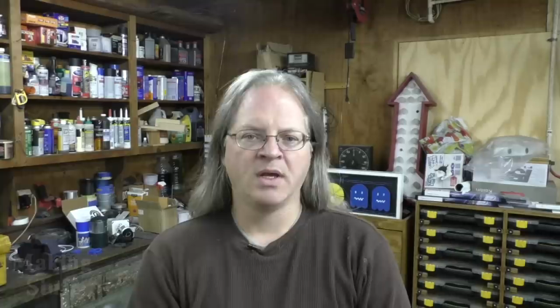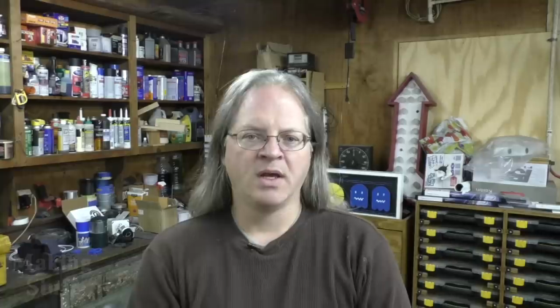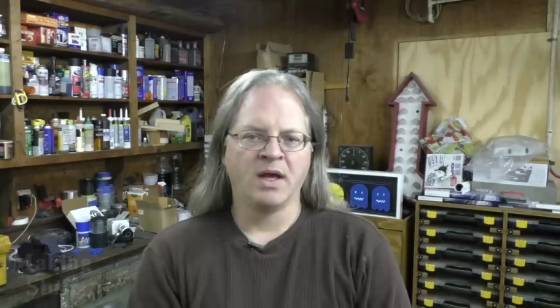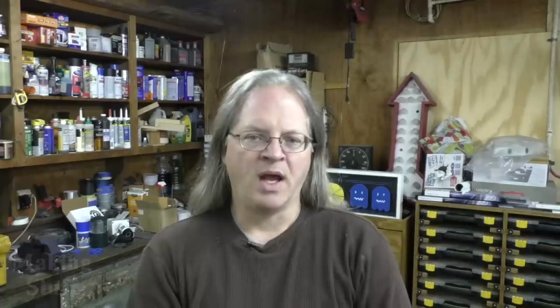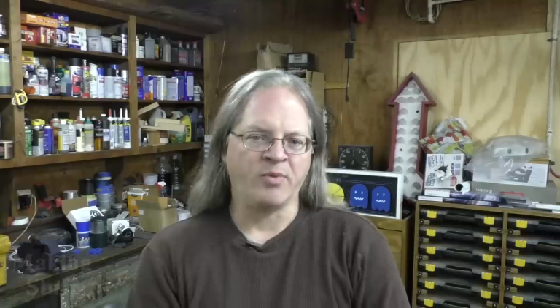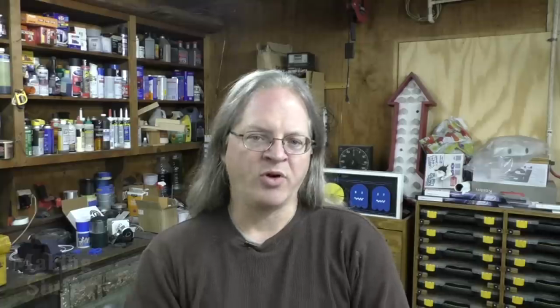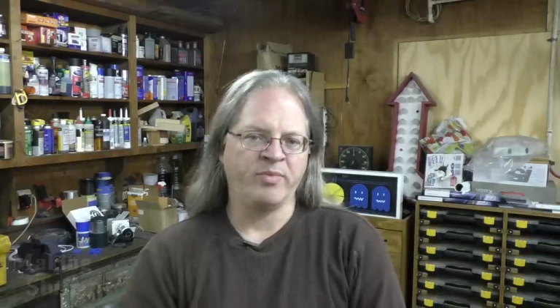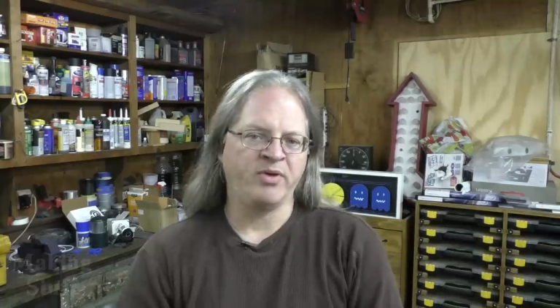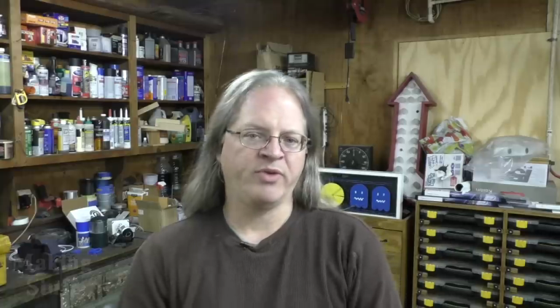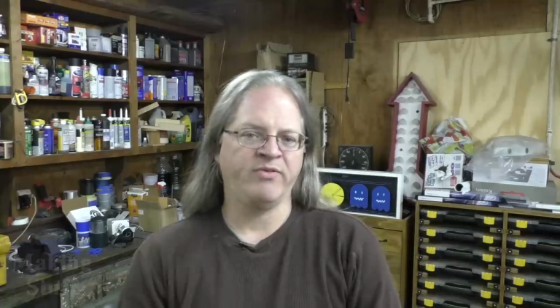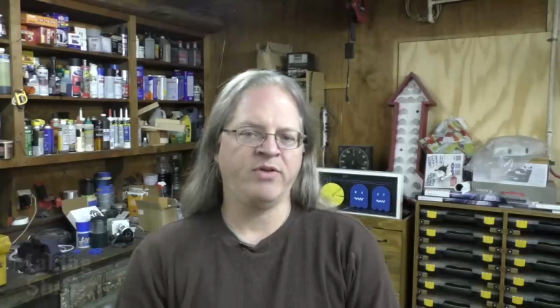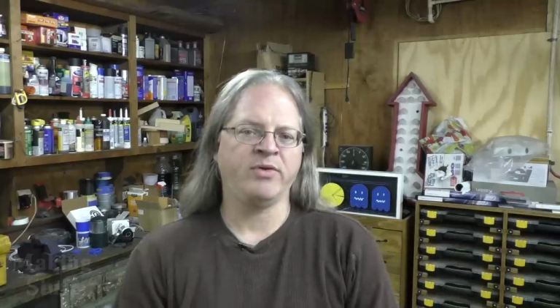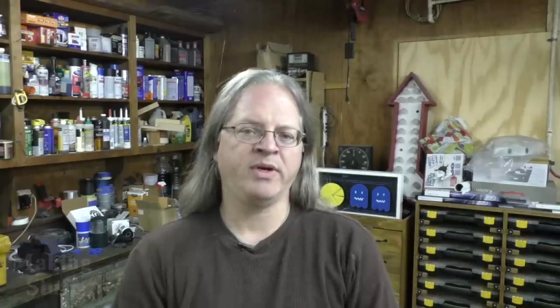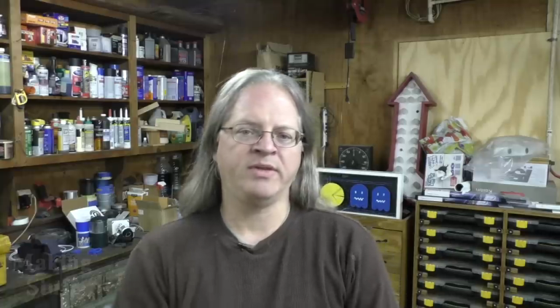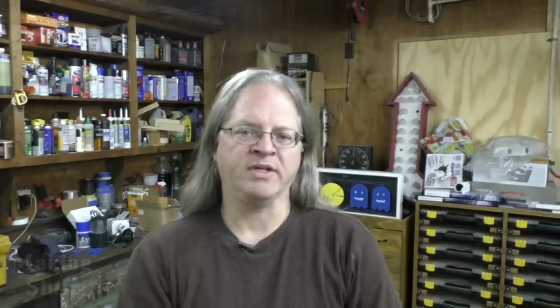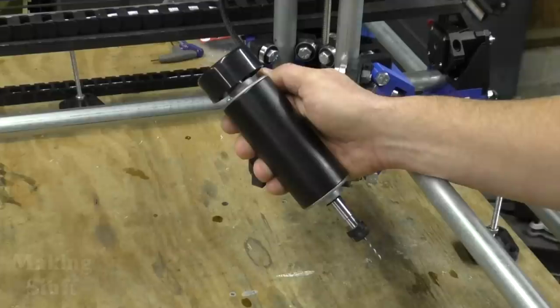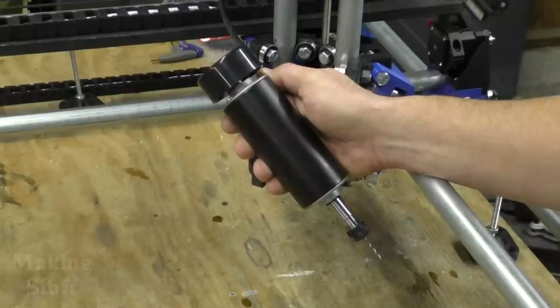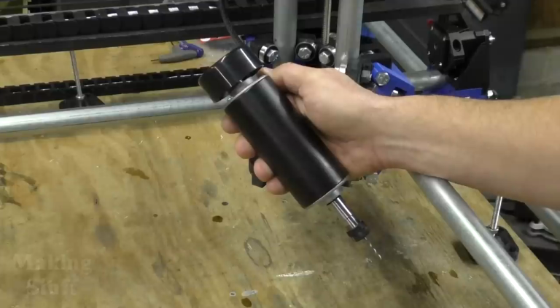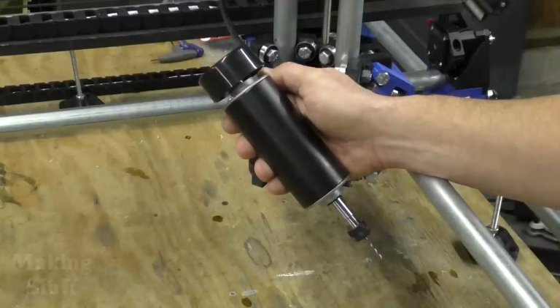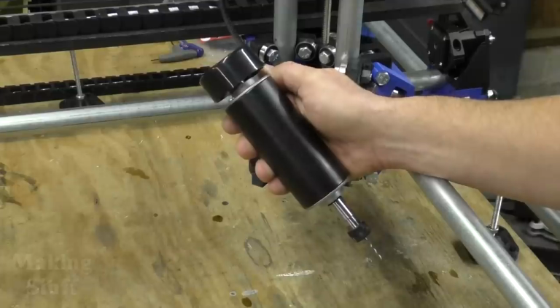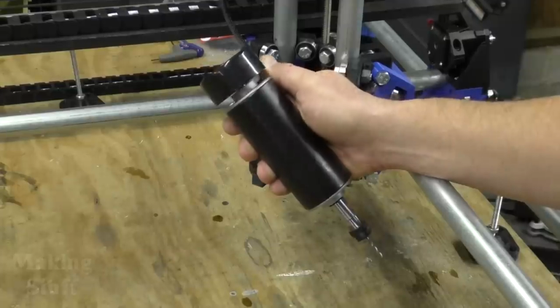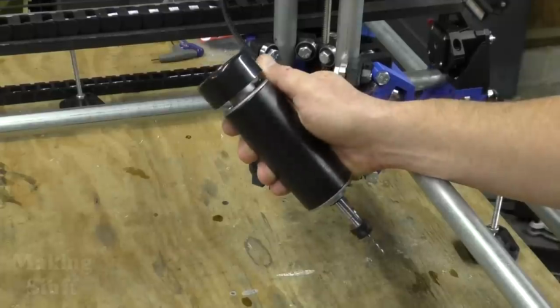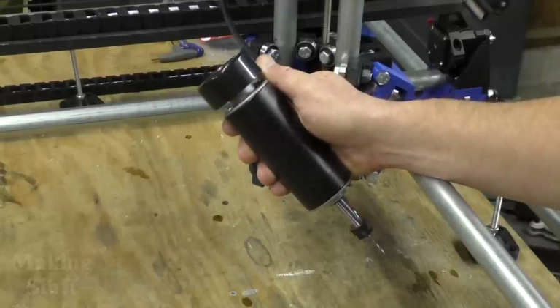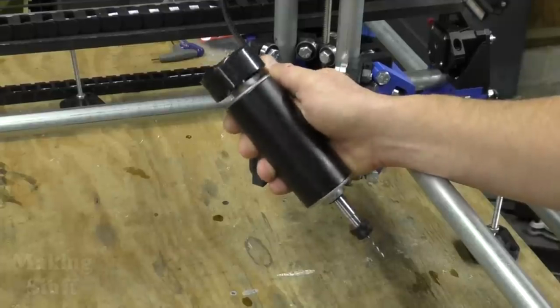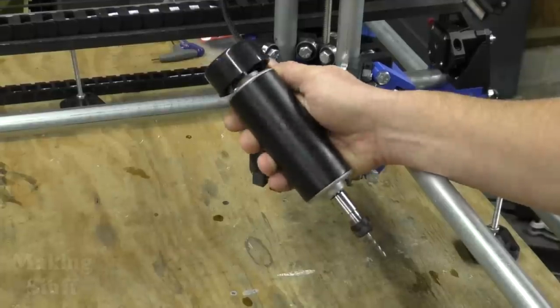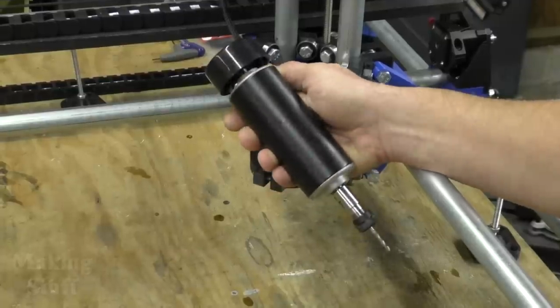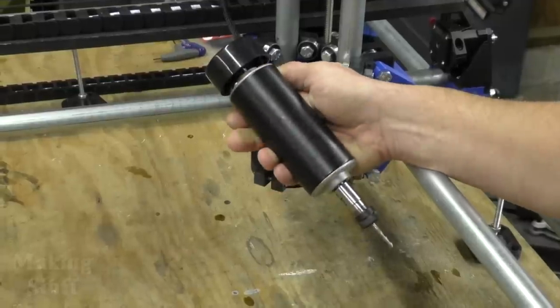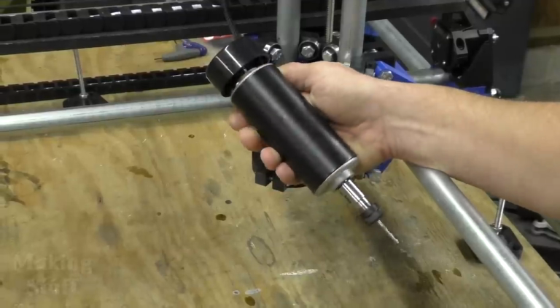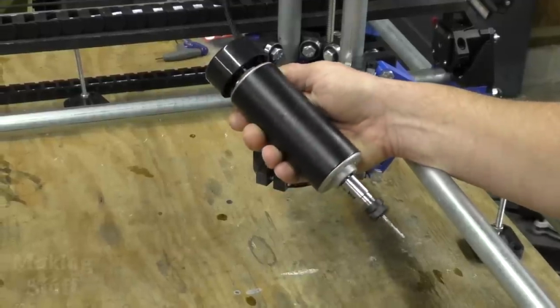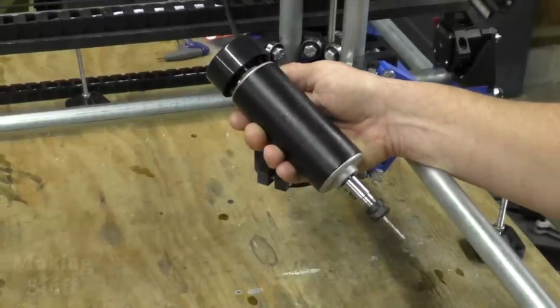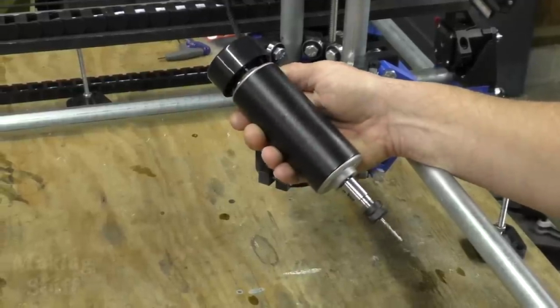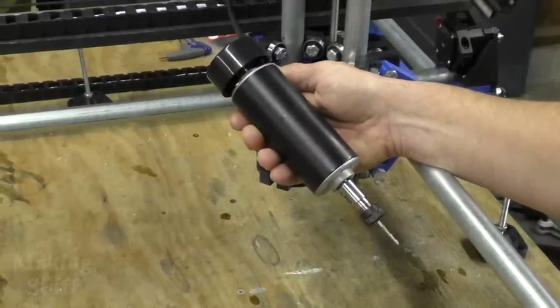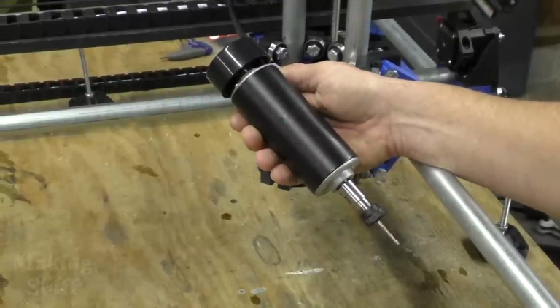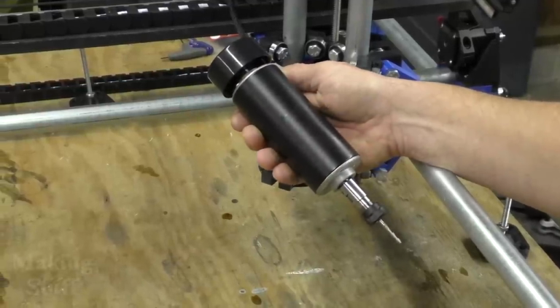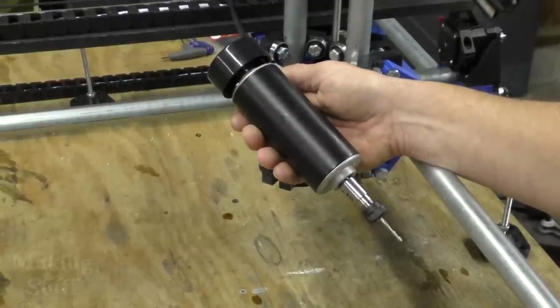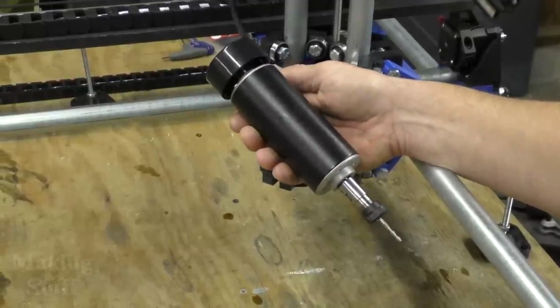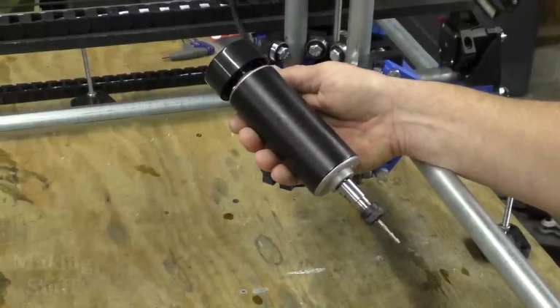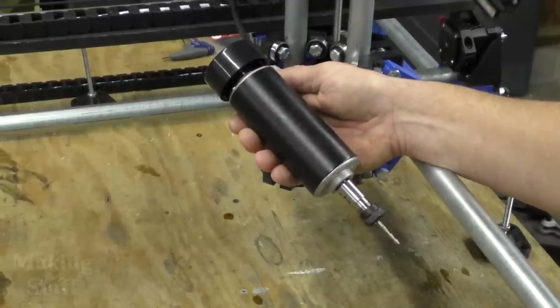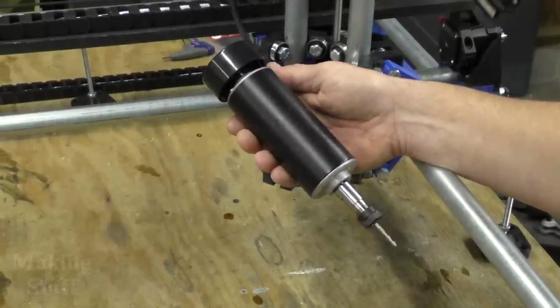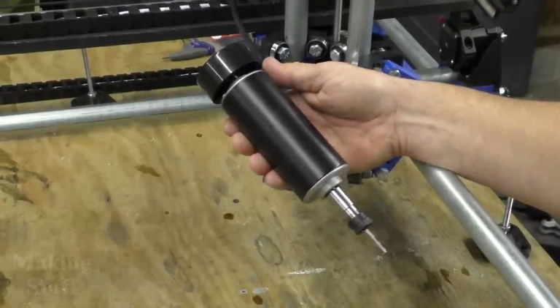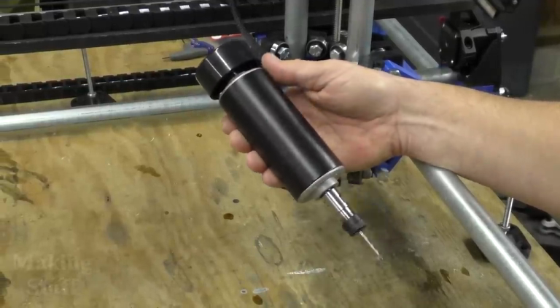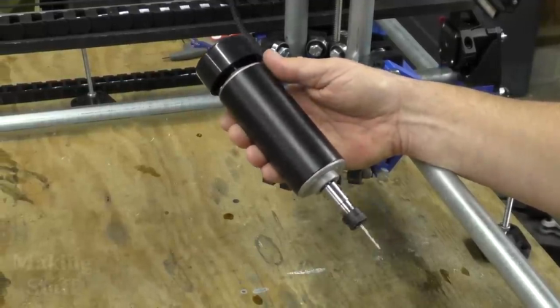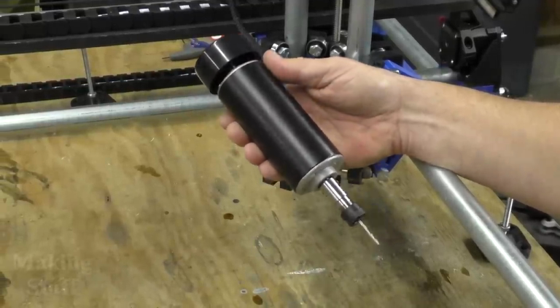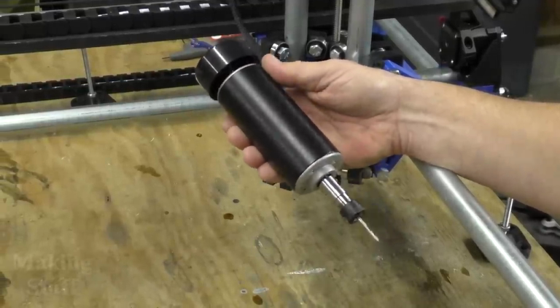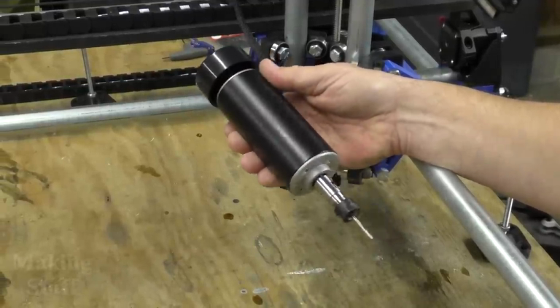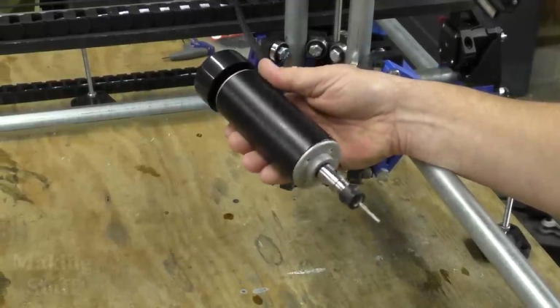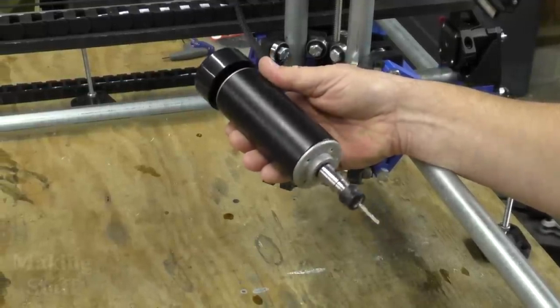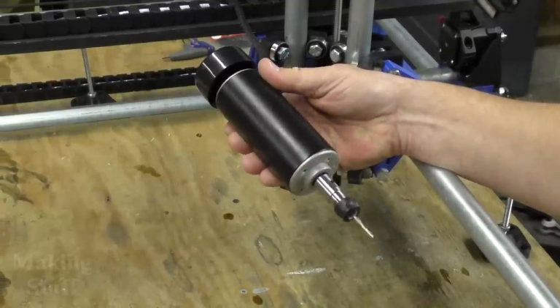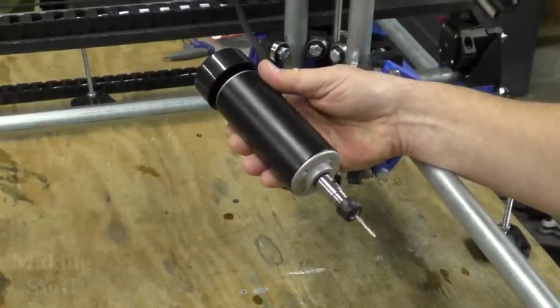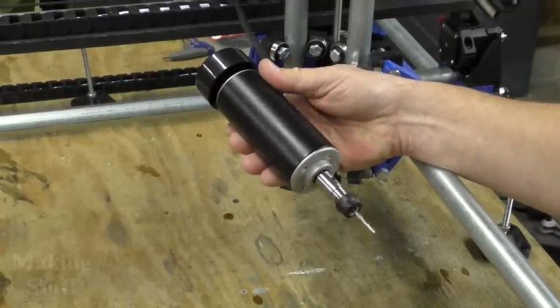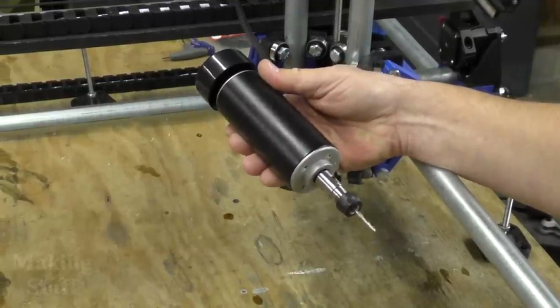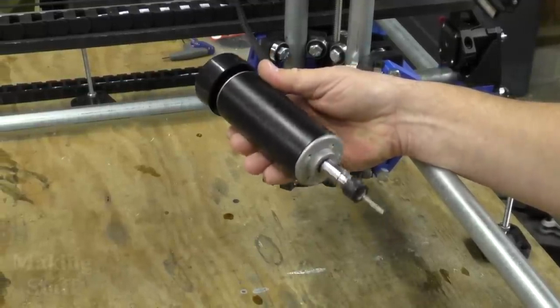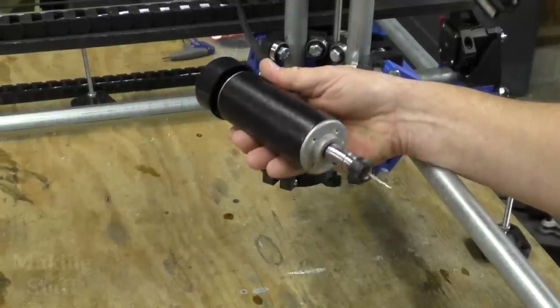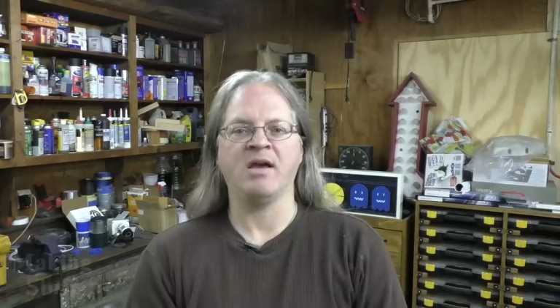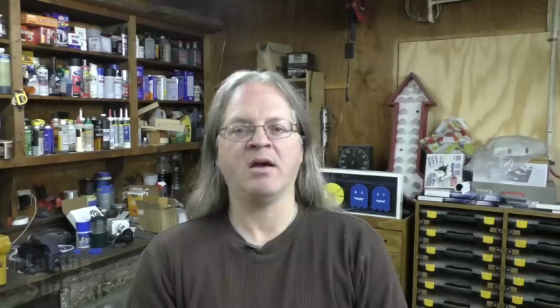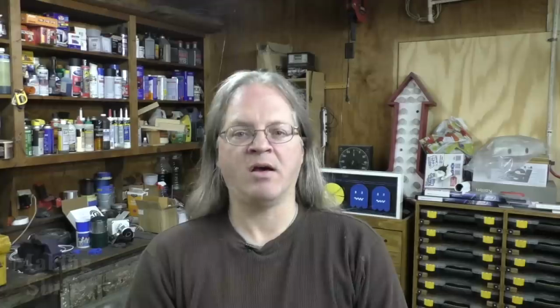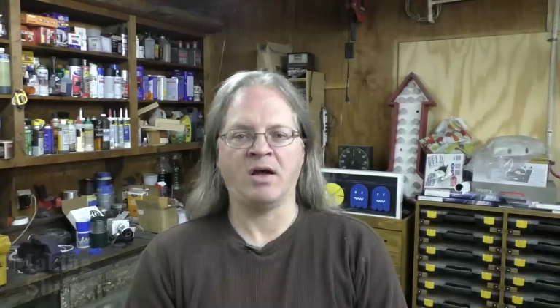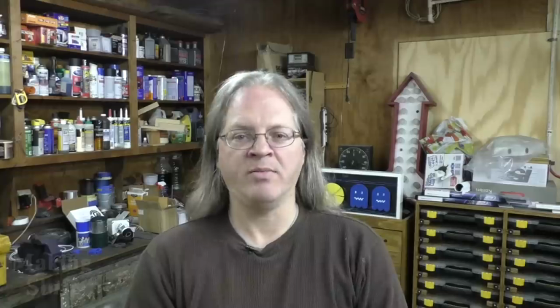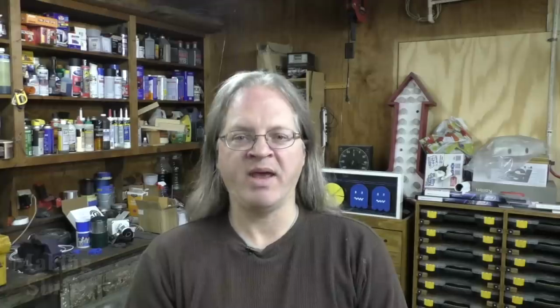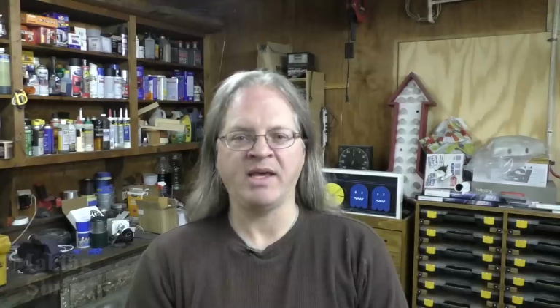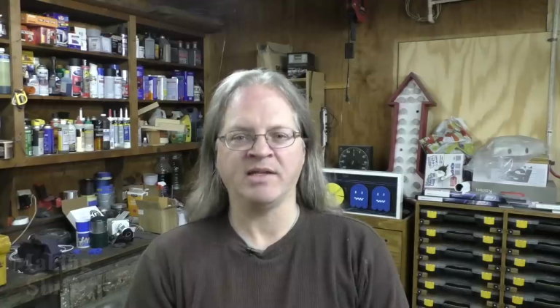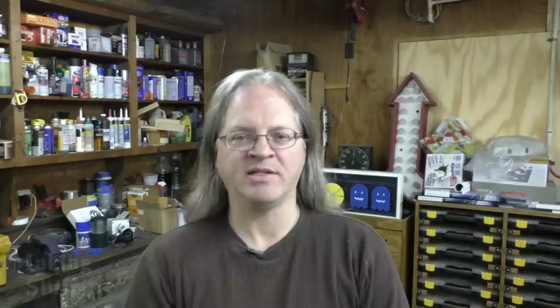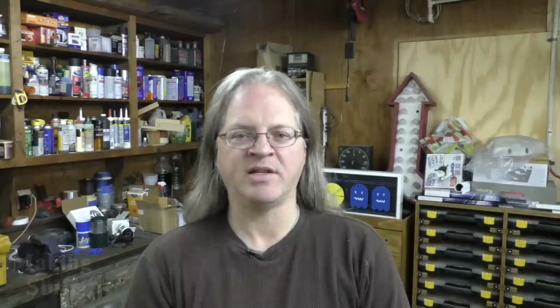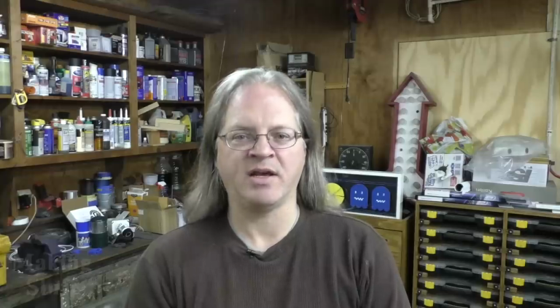I'm going to be reviewing this 500 watt, 52 millimeter spindle today on Making Stuff.